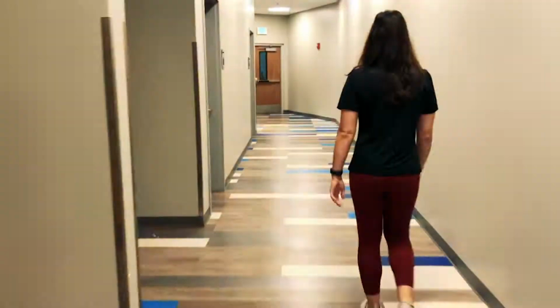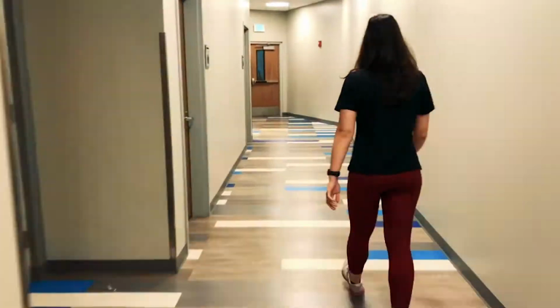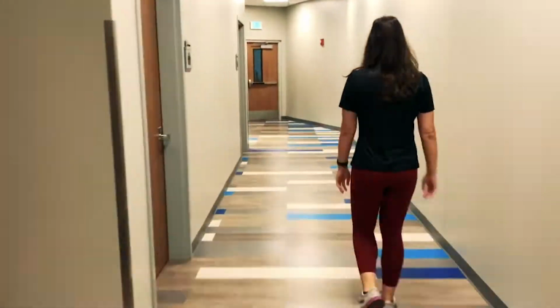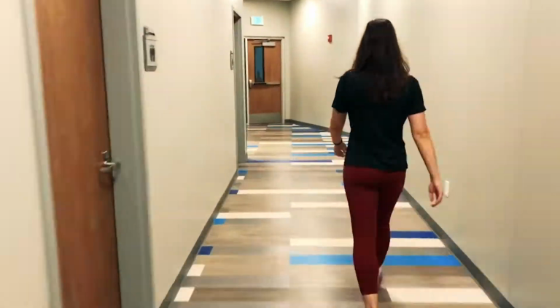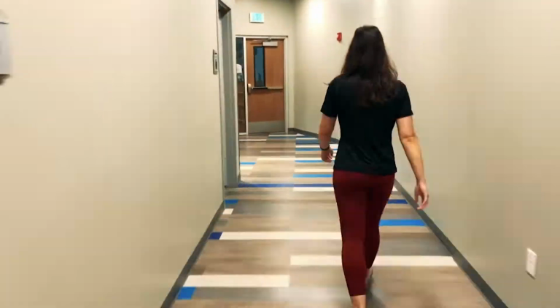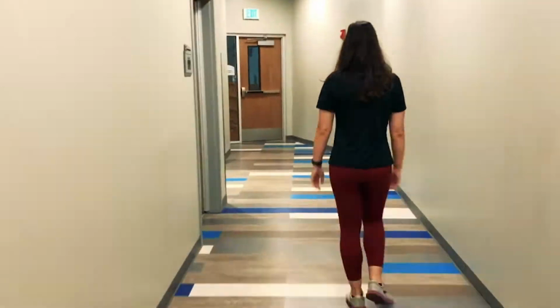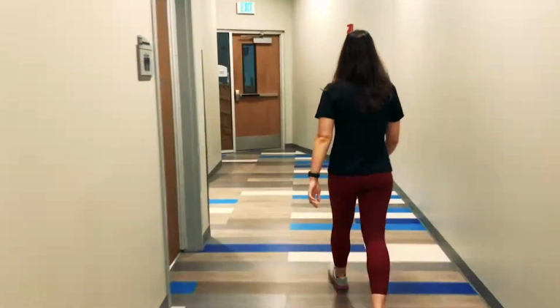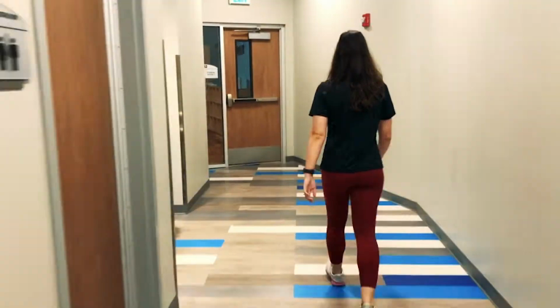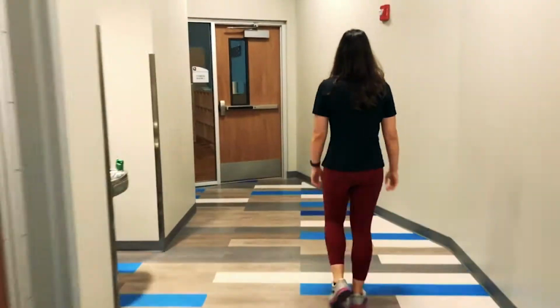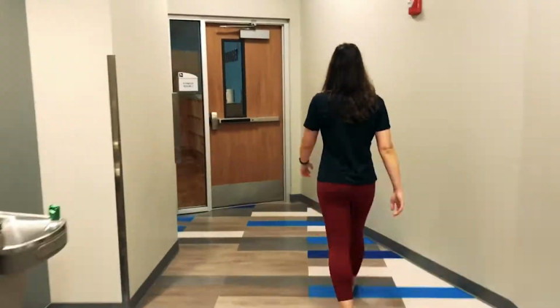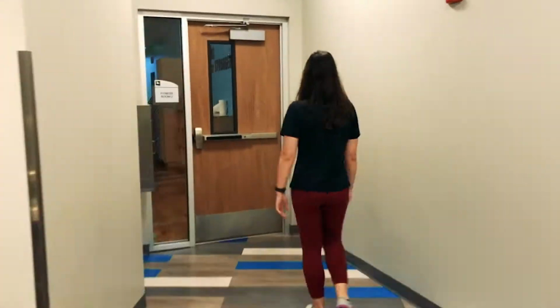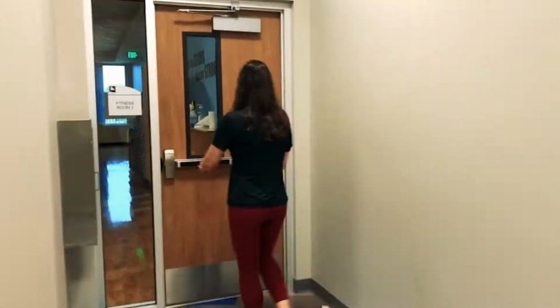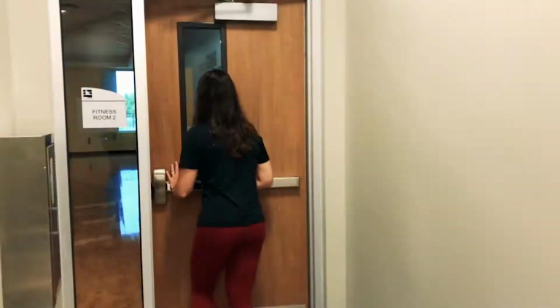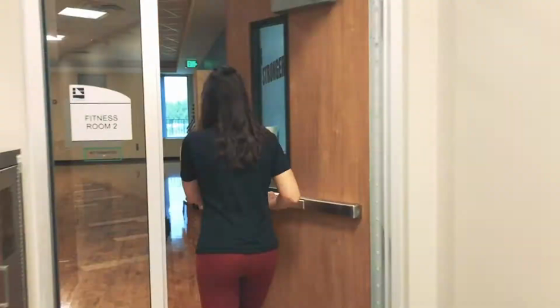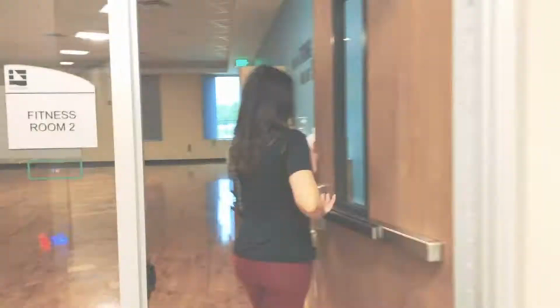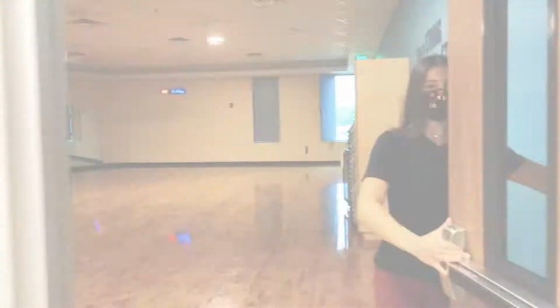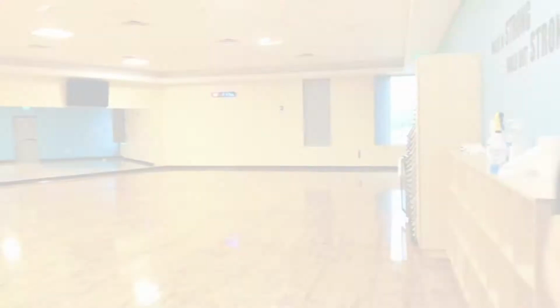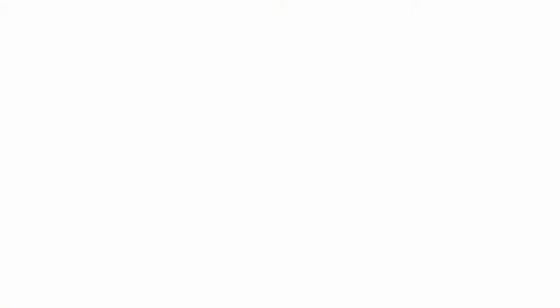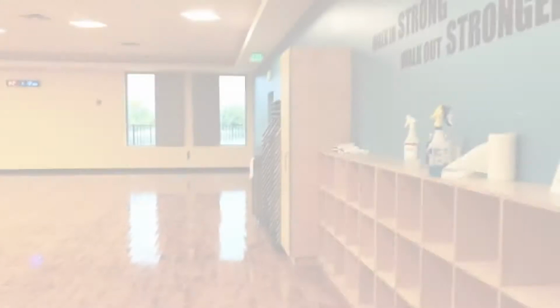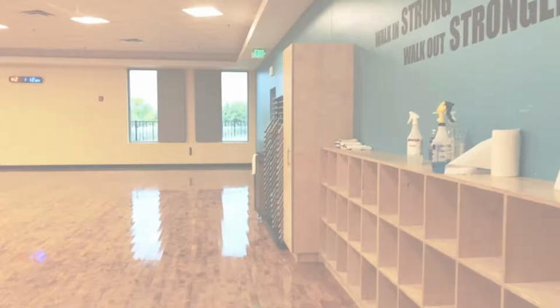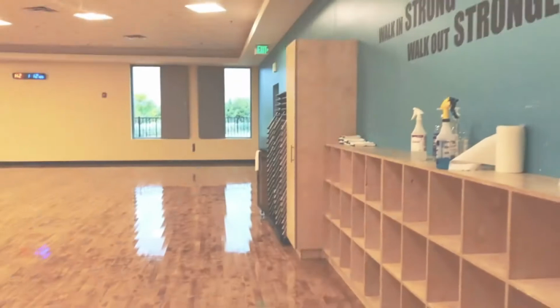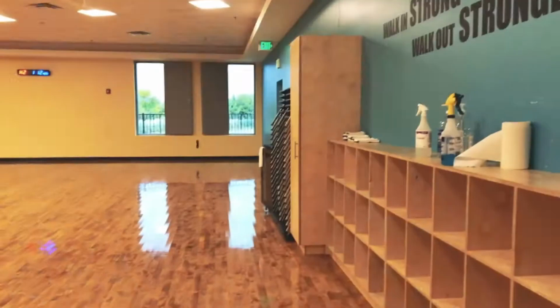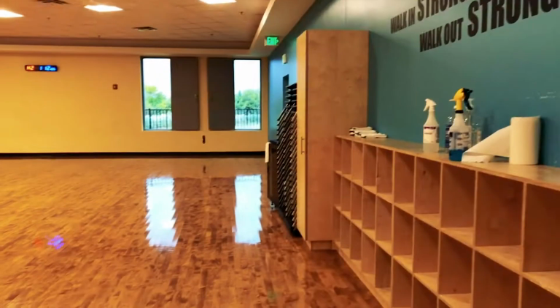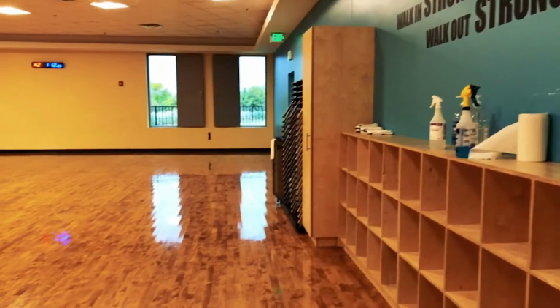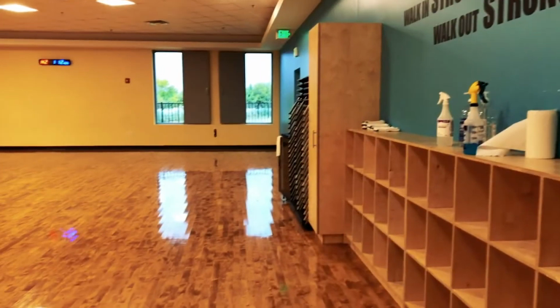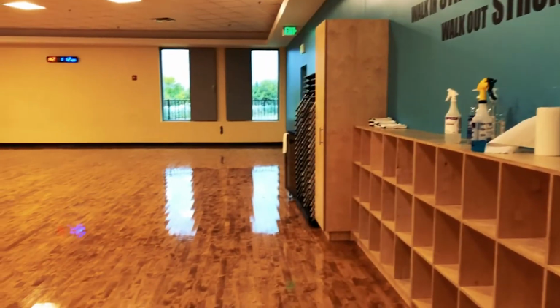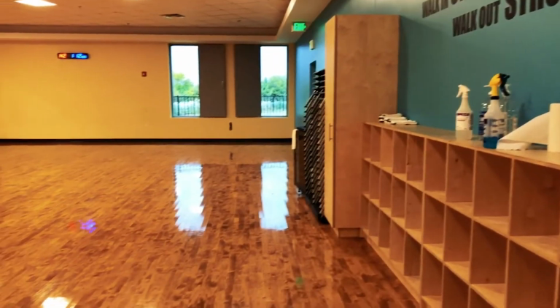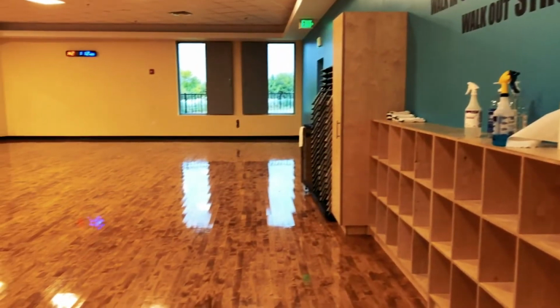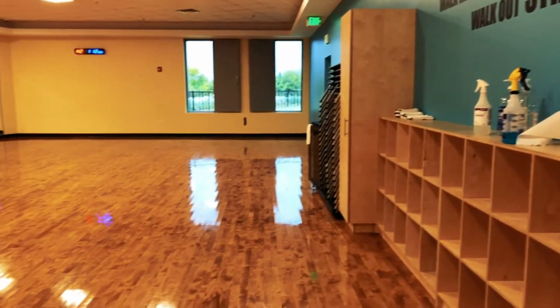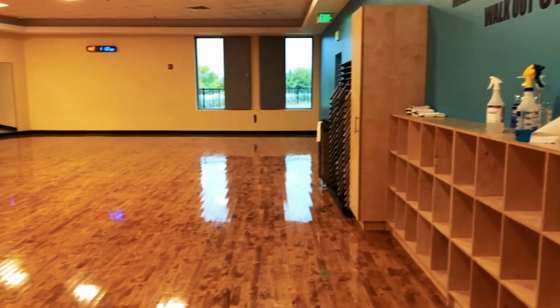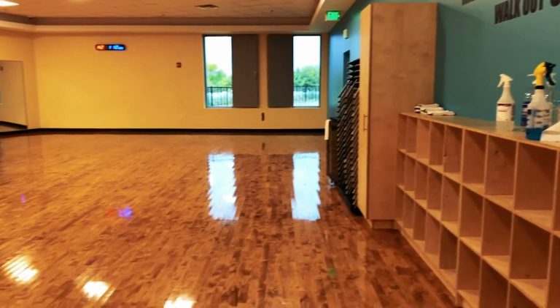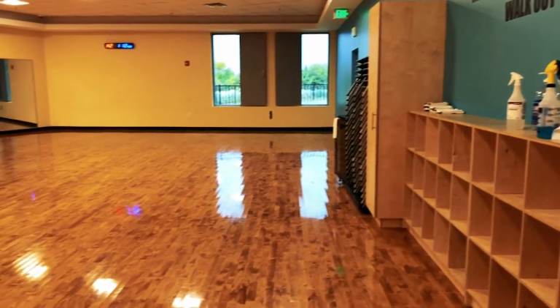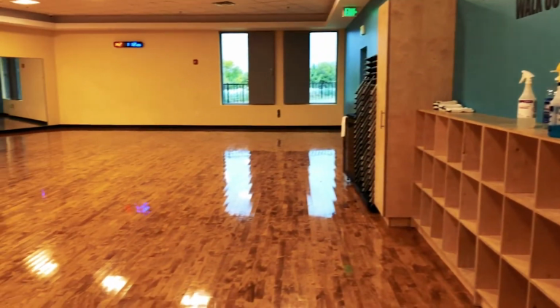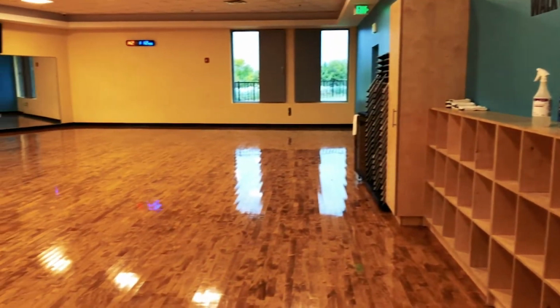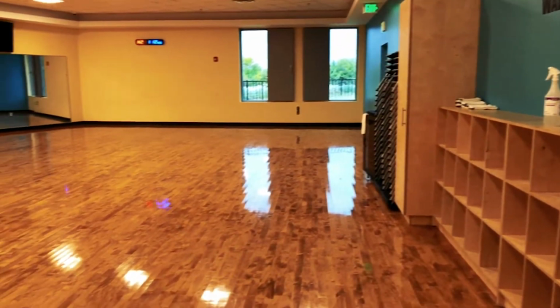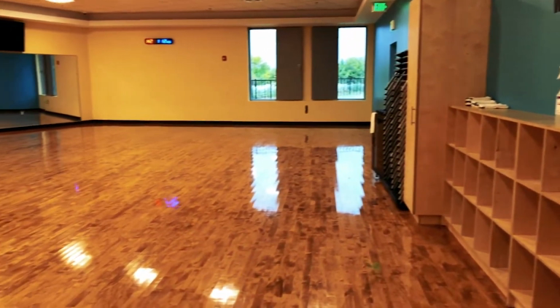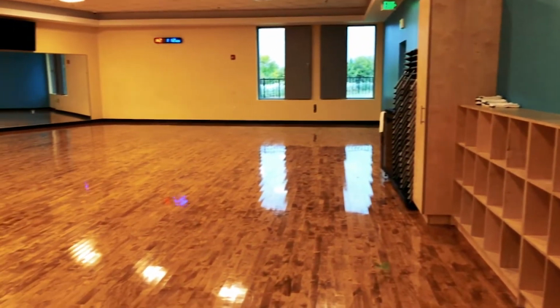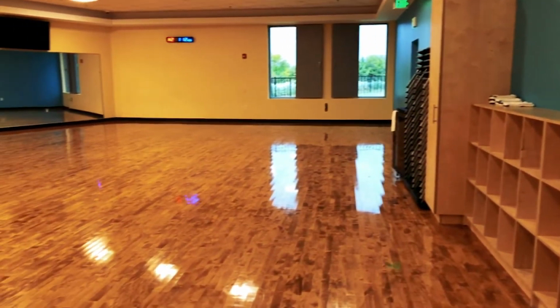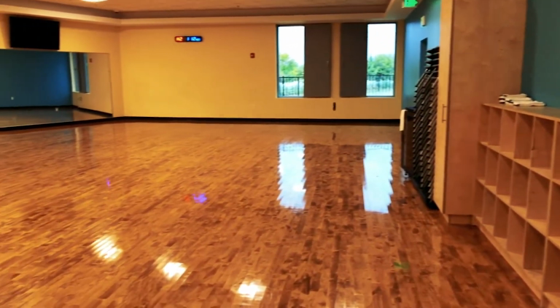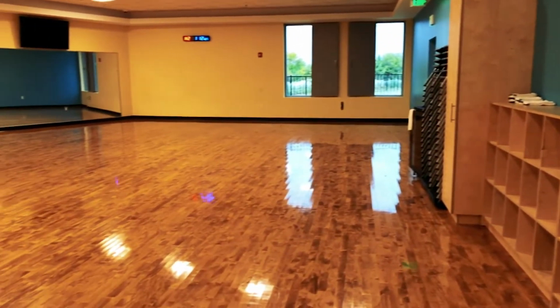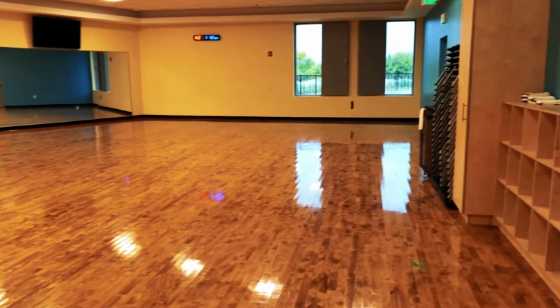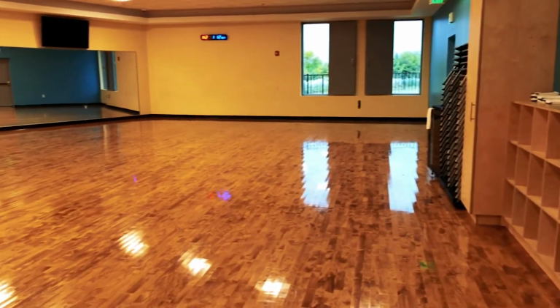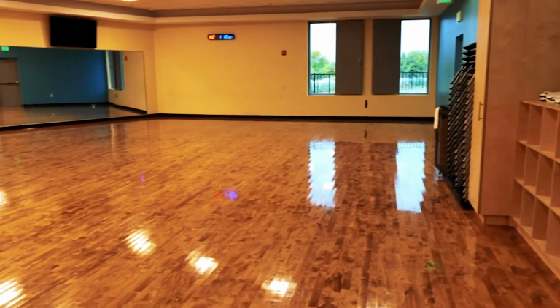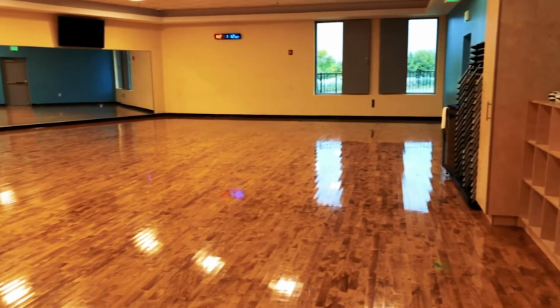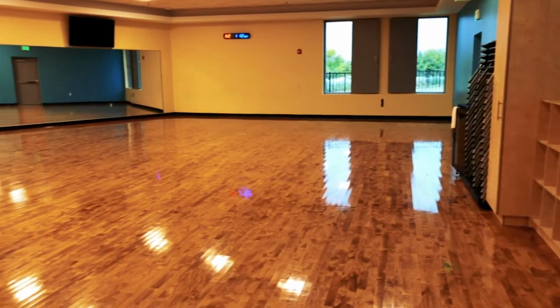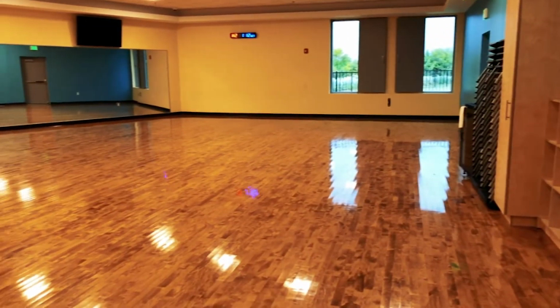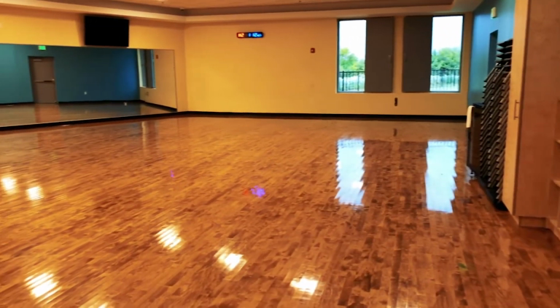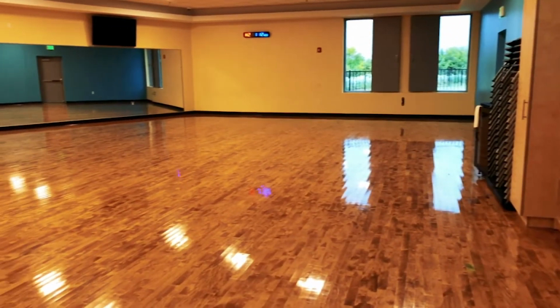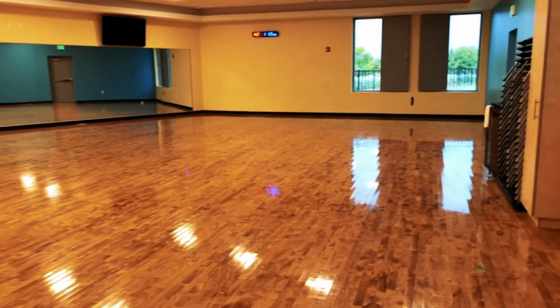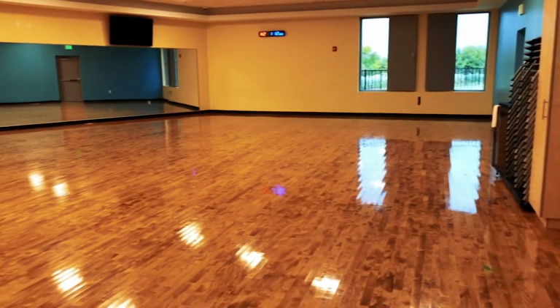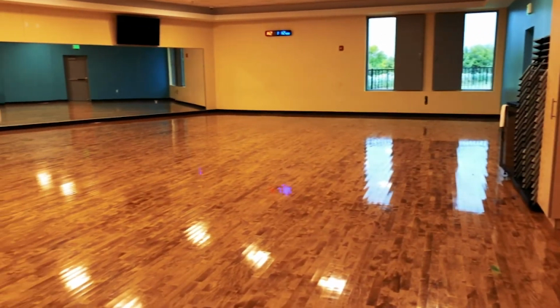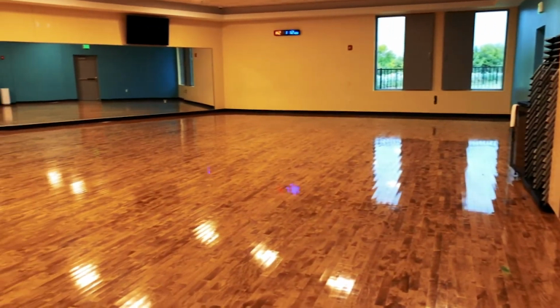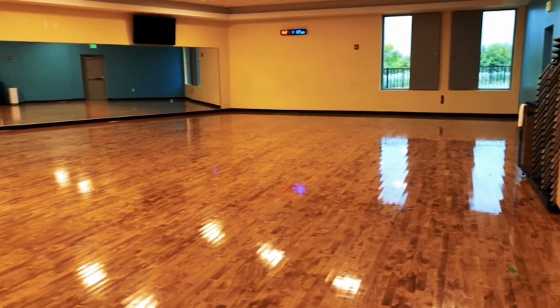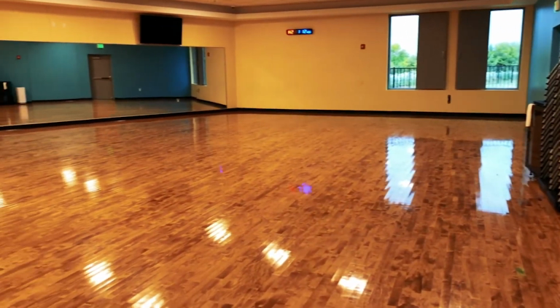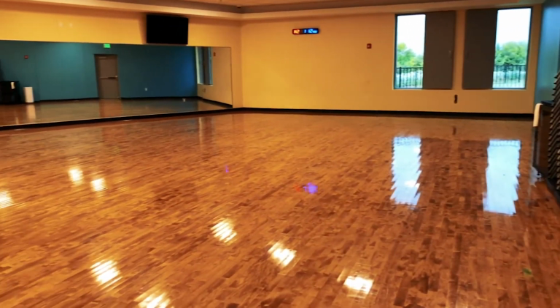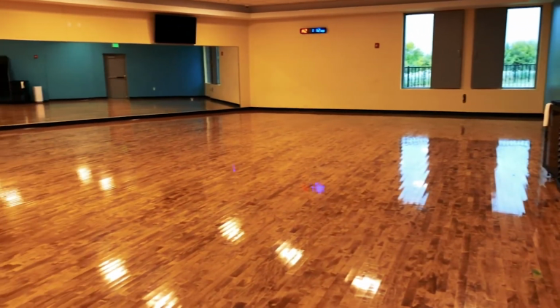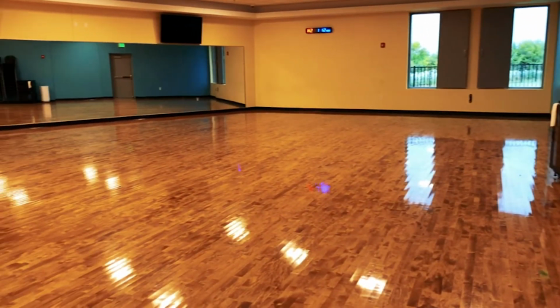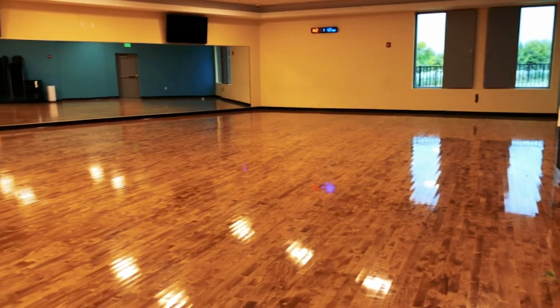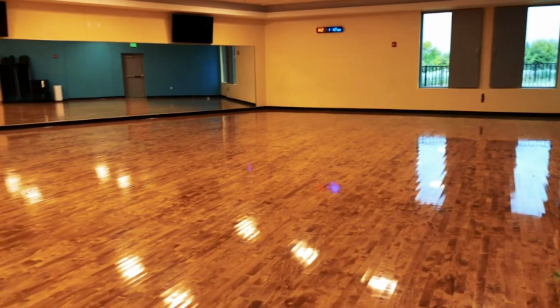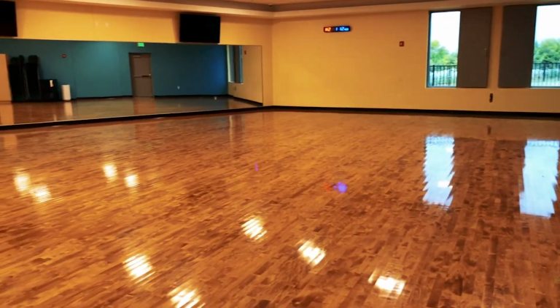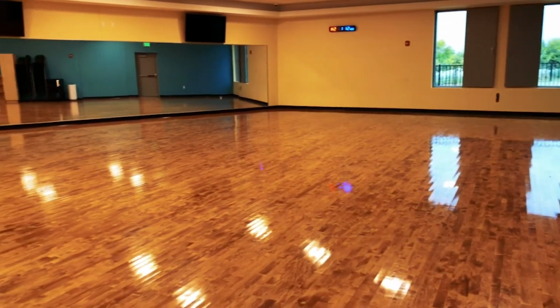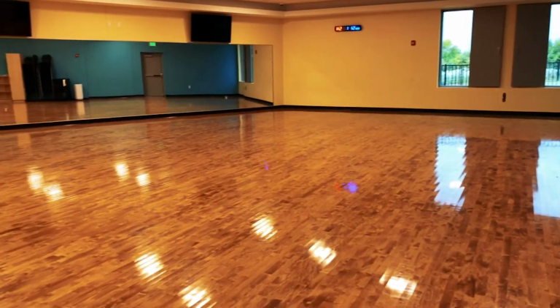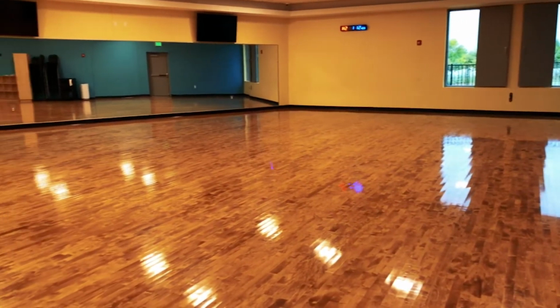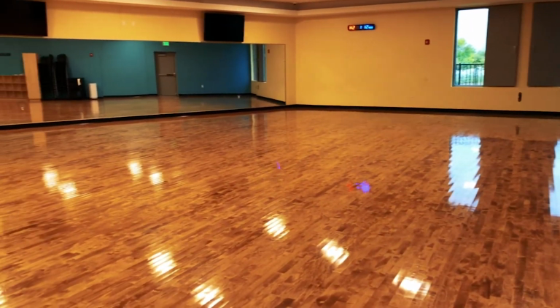We are now heading into one of our two classrooms. These classrooms are used for group exercise classes that we offer, and they're included with every membership.